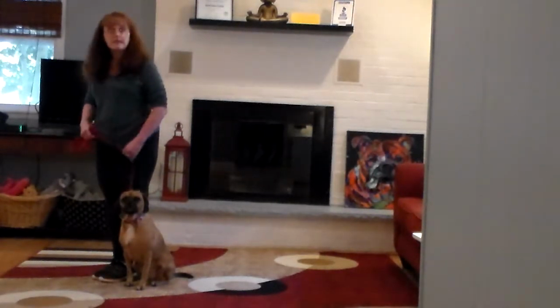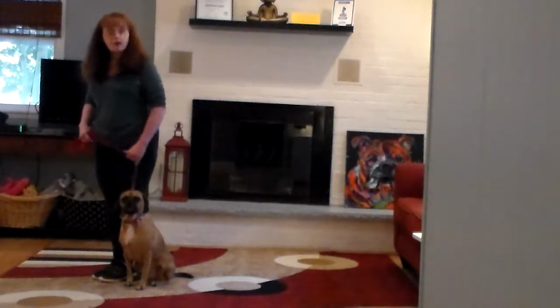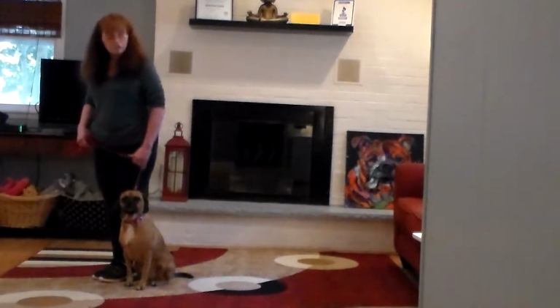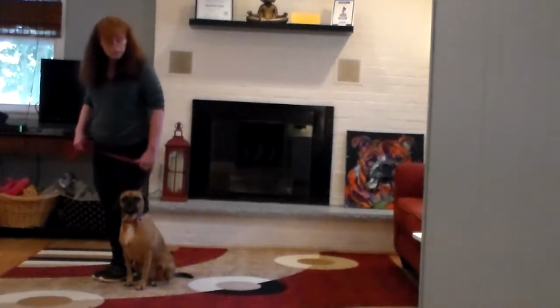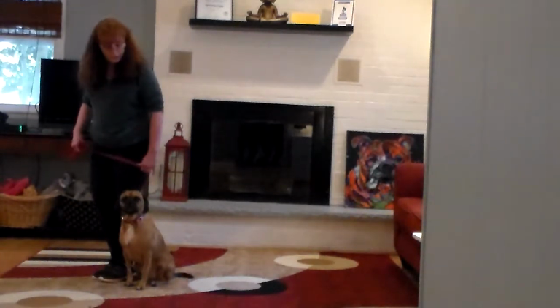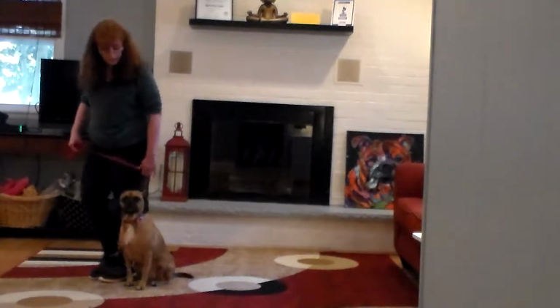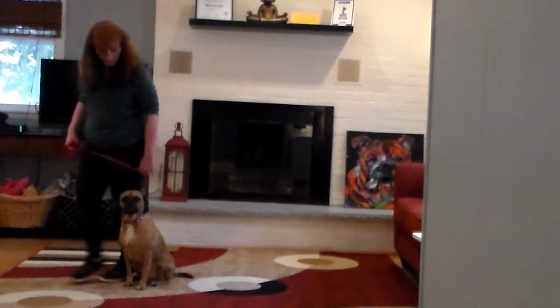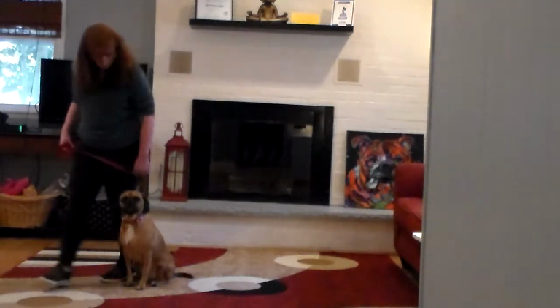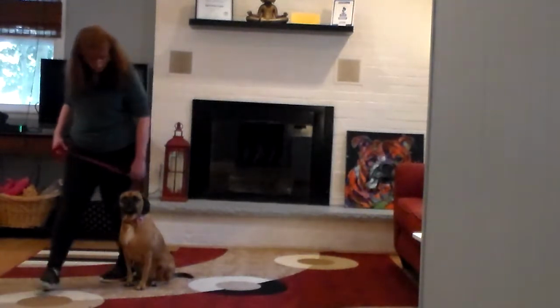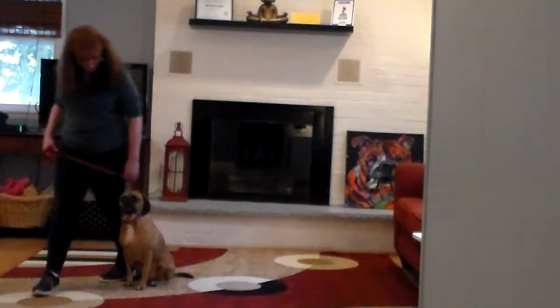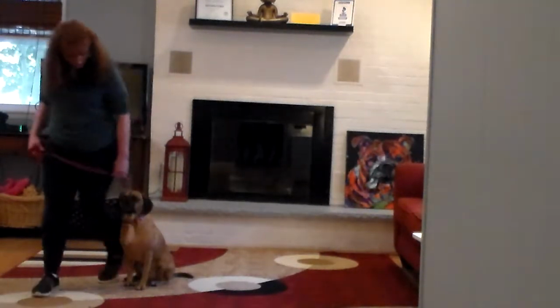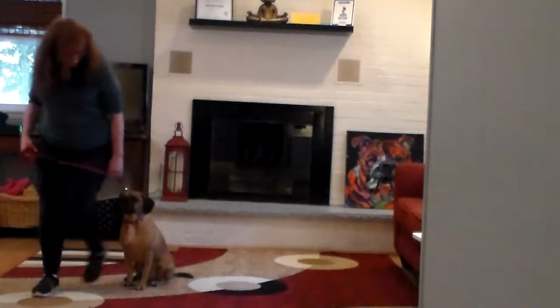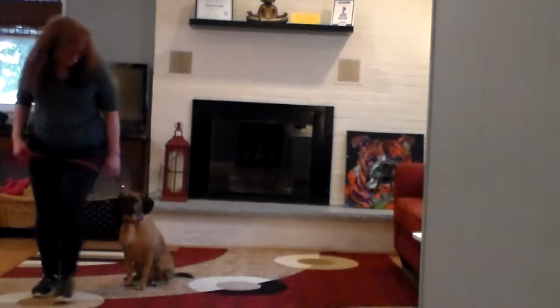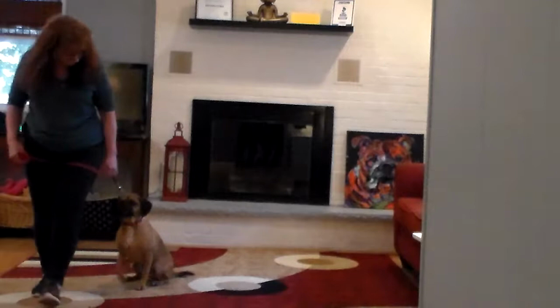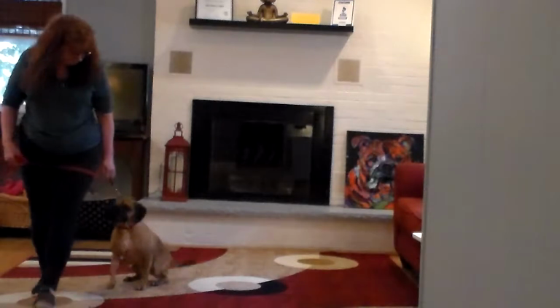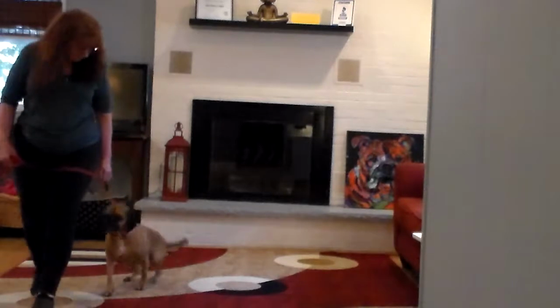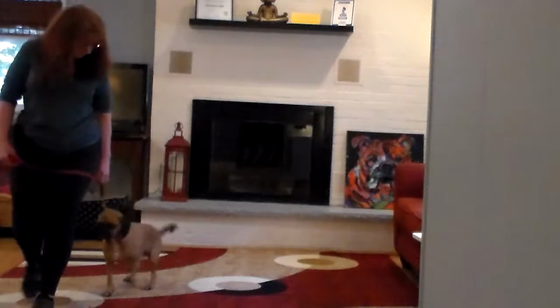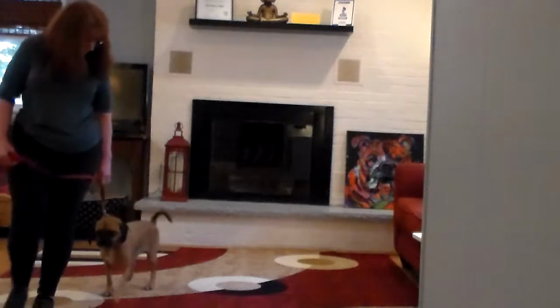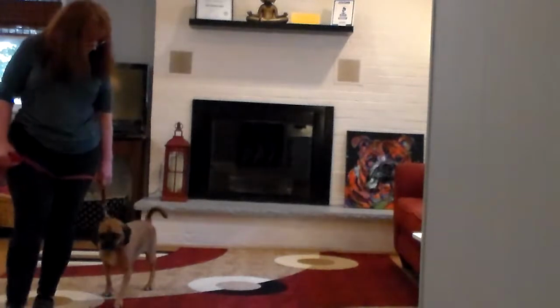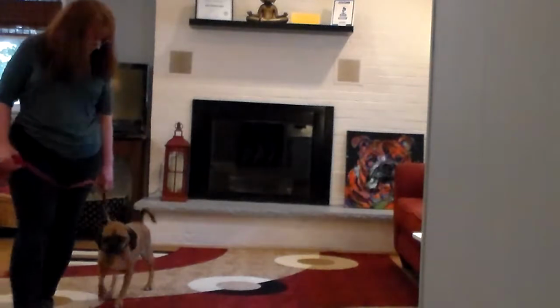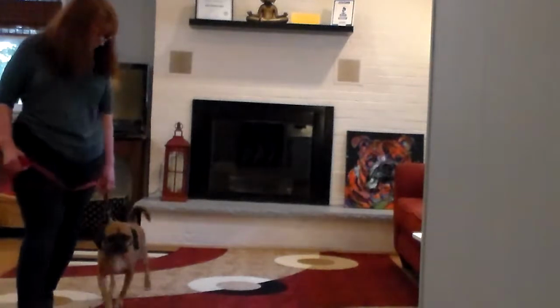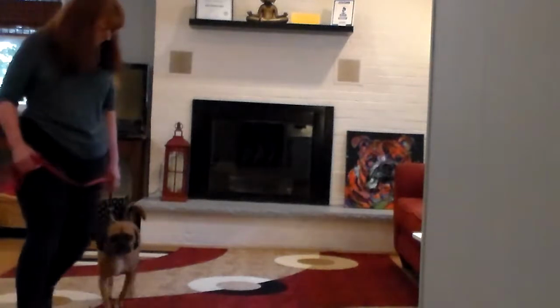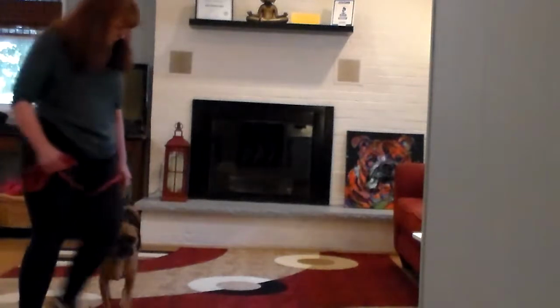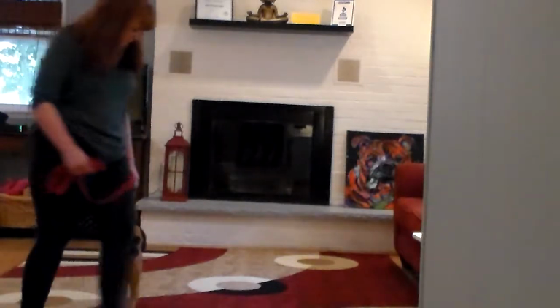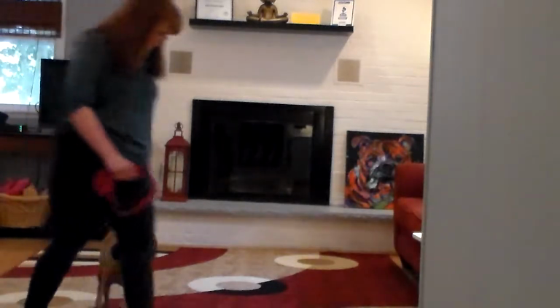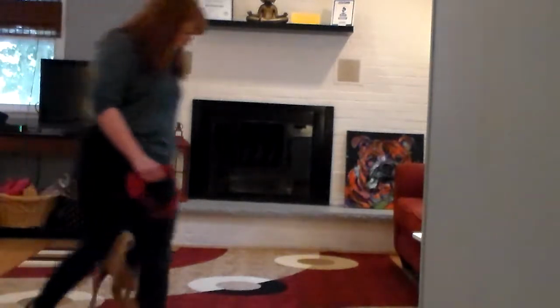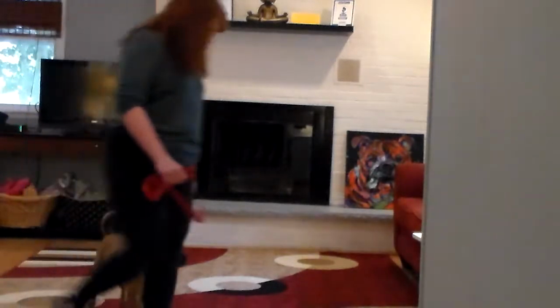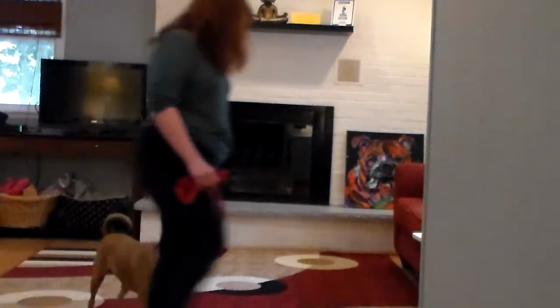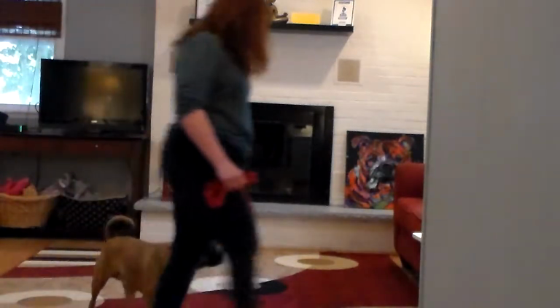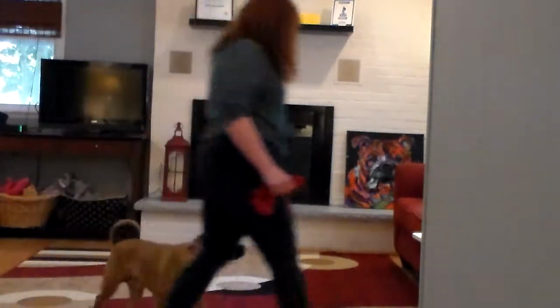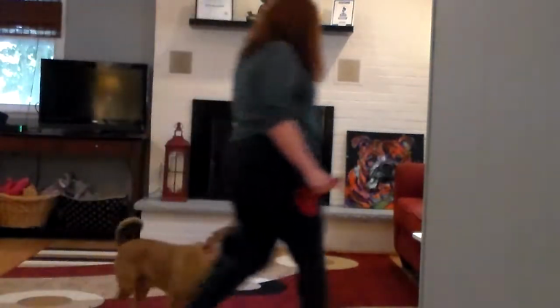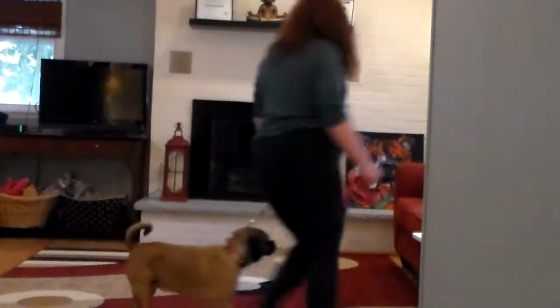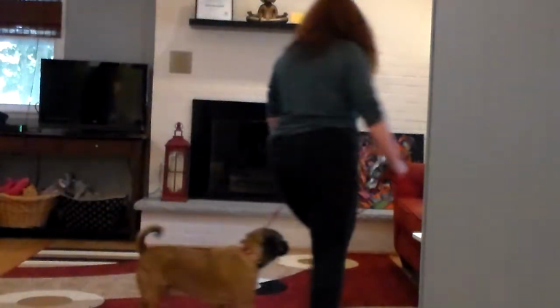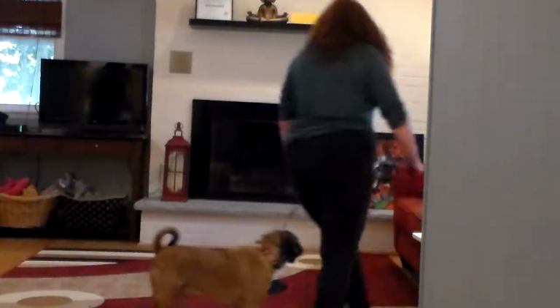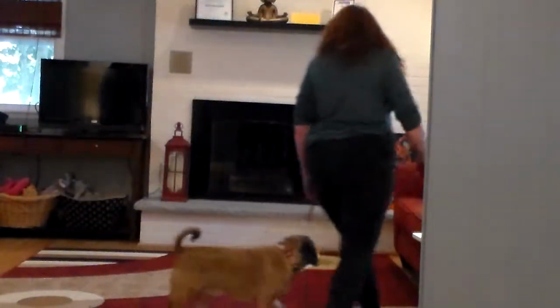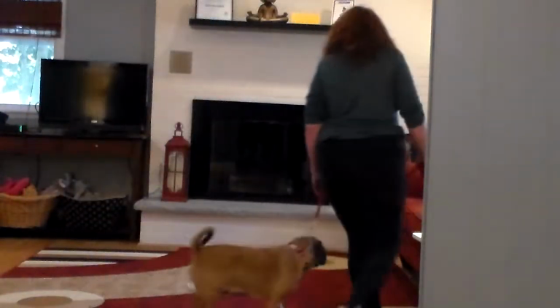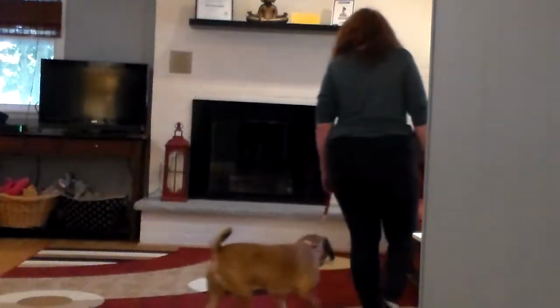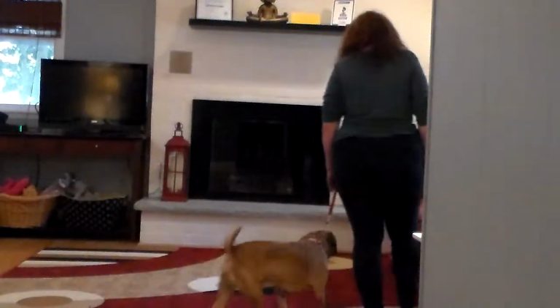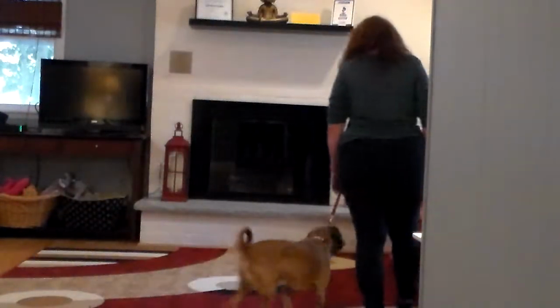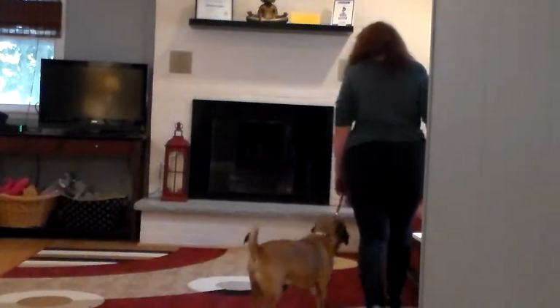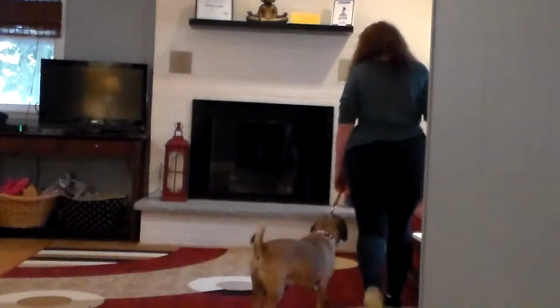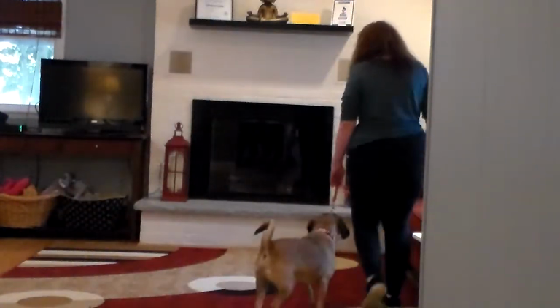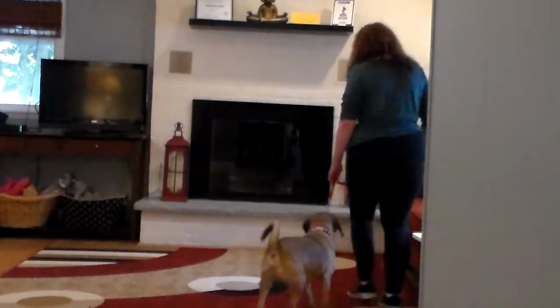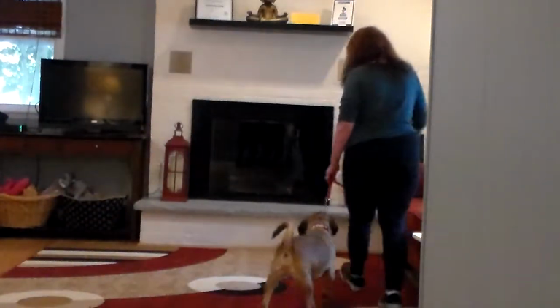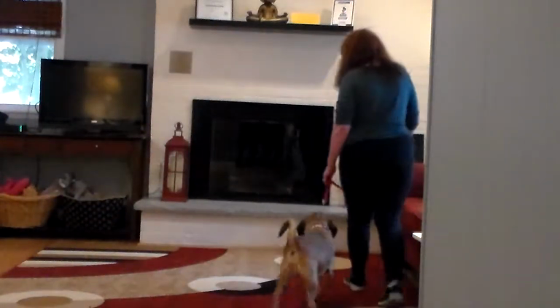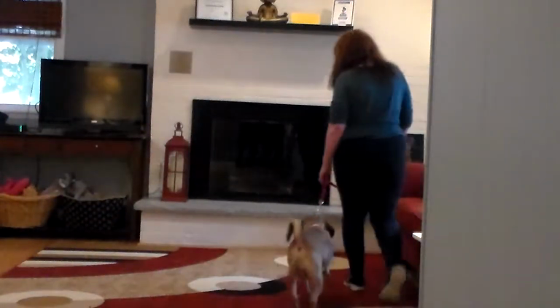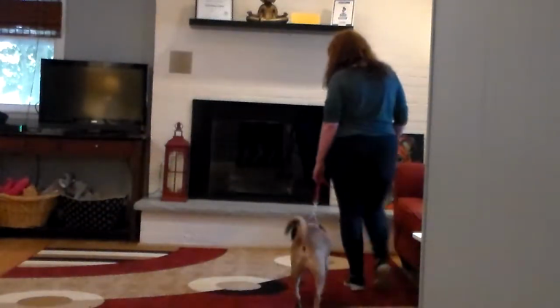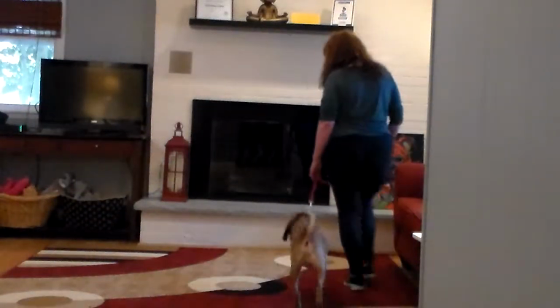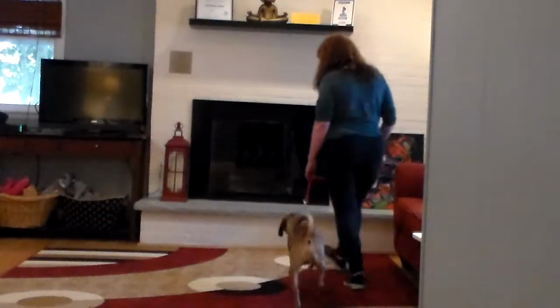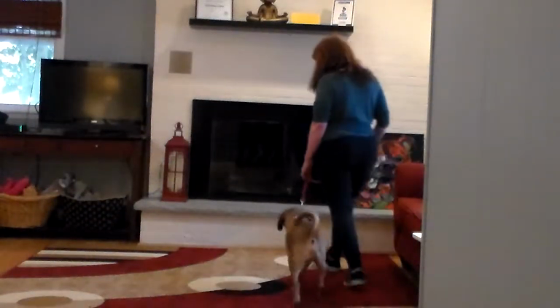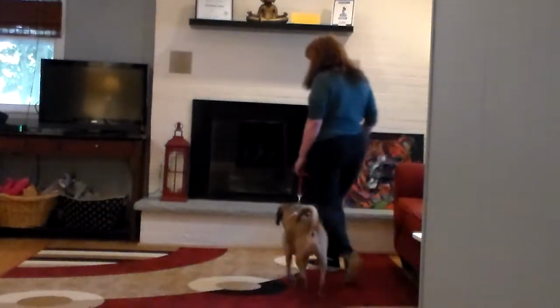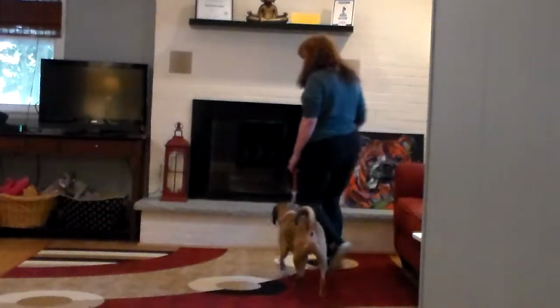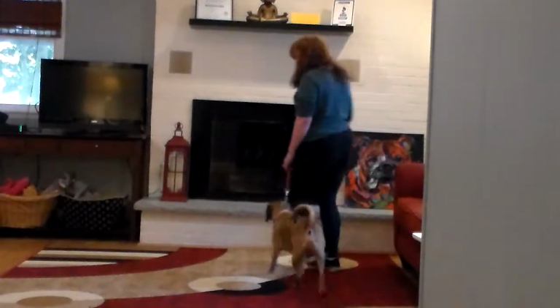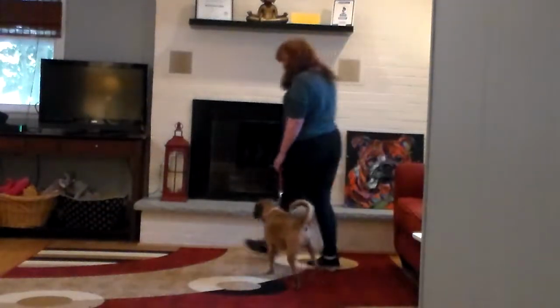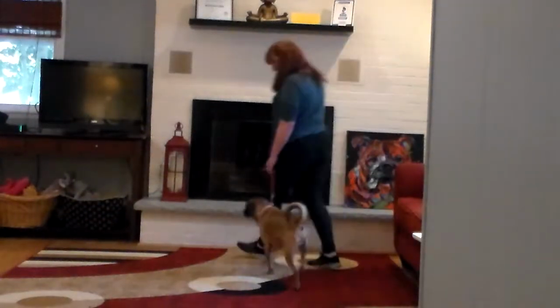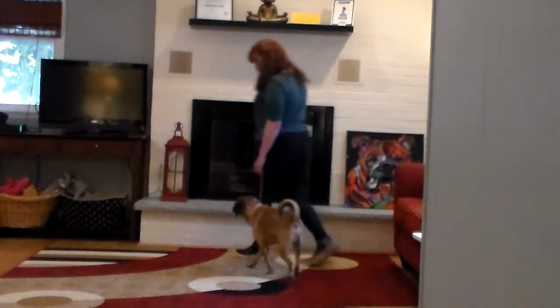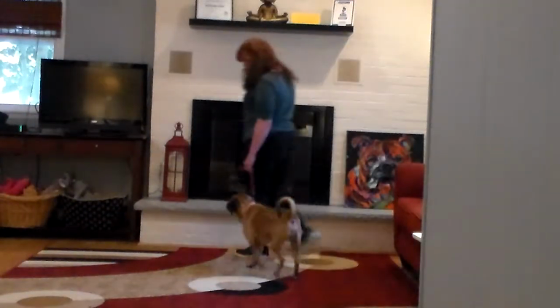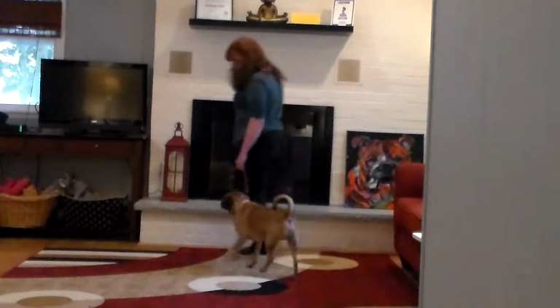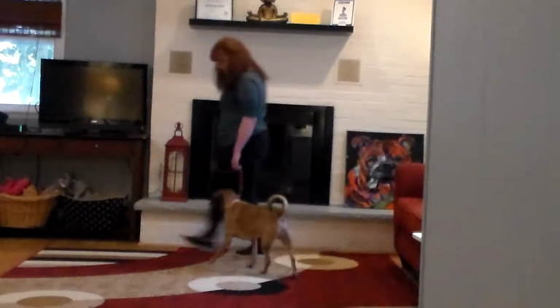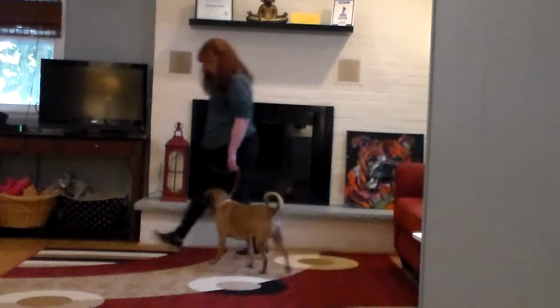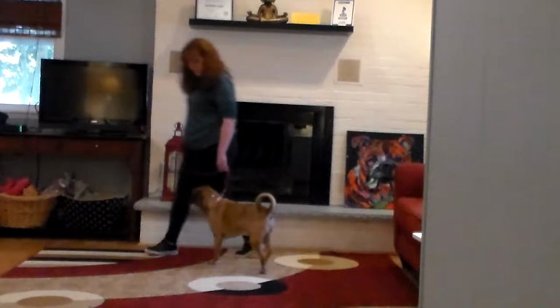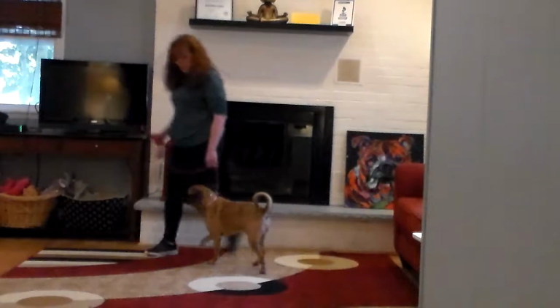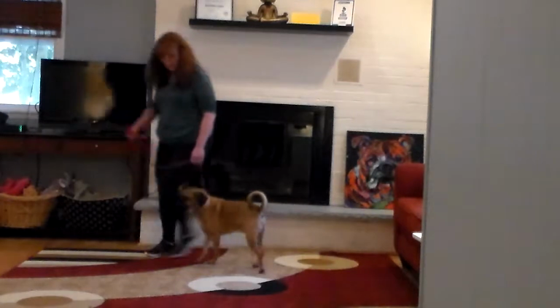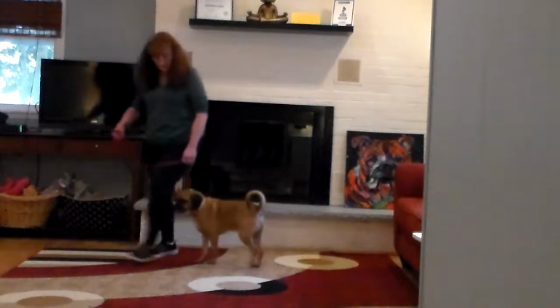We're going to take off heeling again. Bentley heel. Good job, good boy.